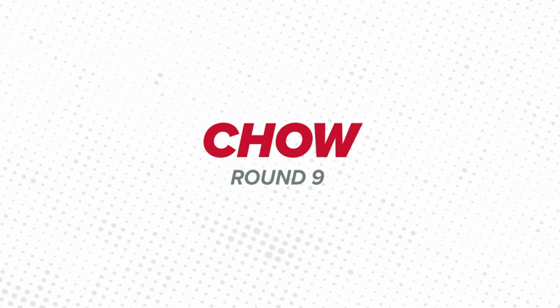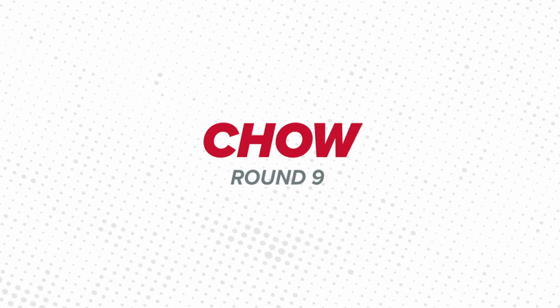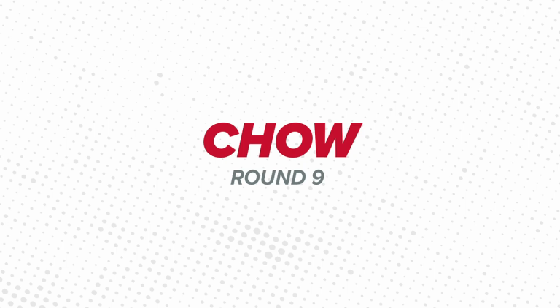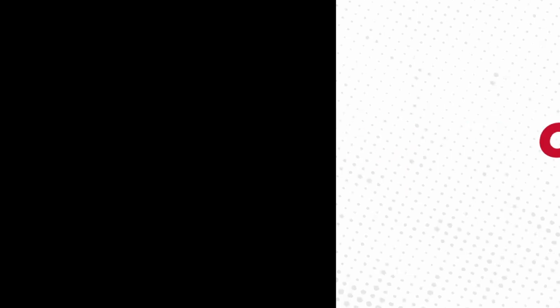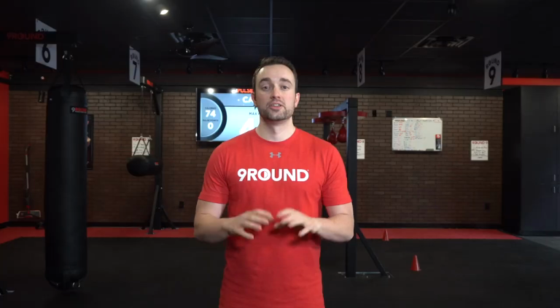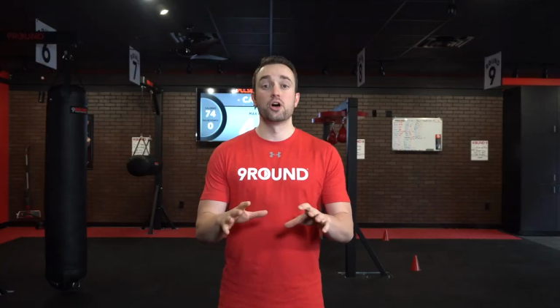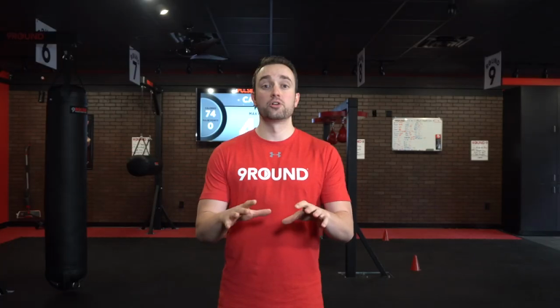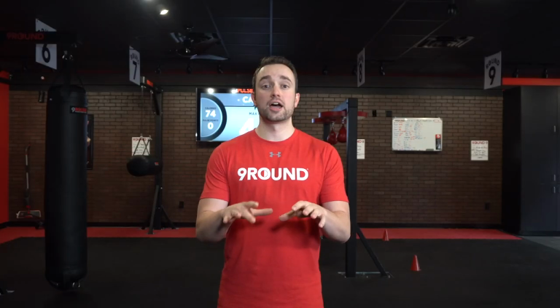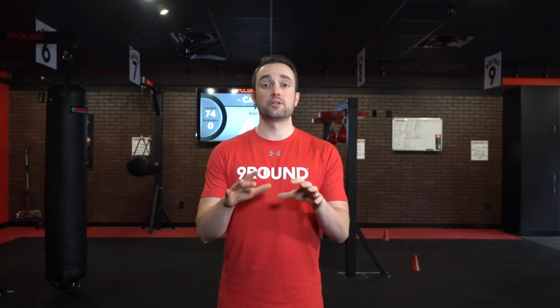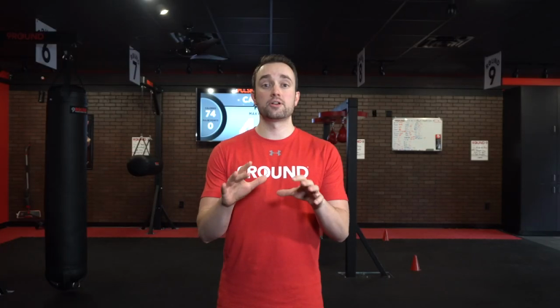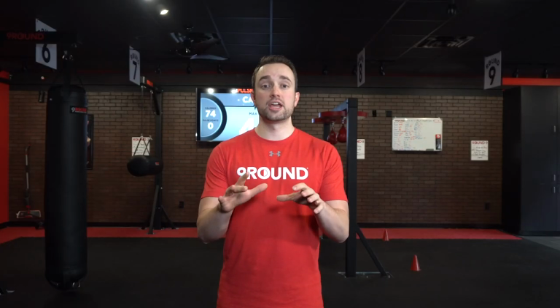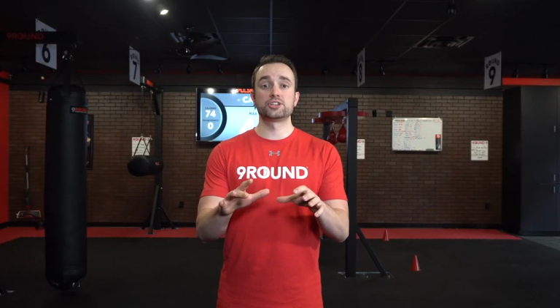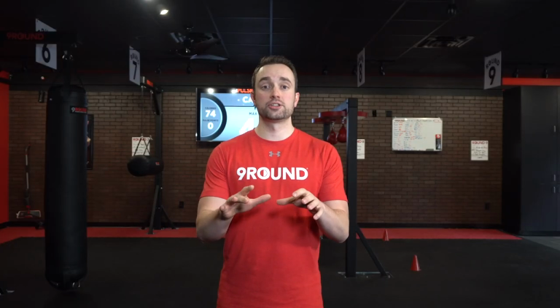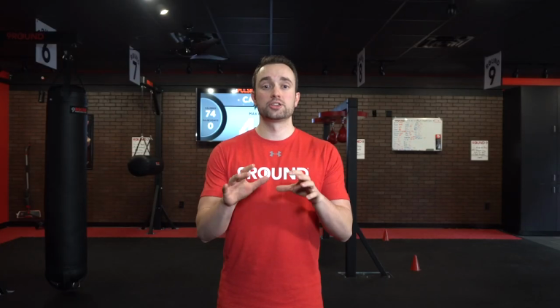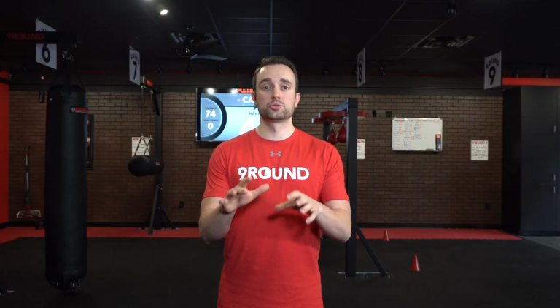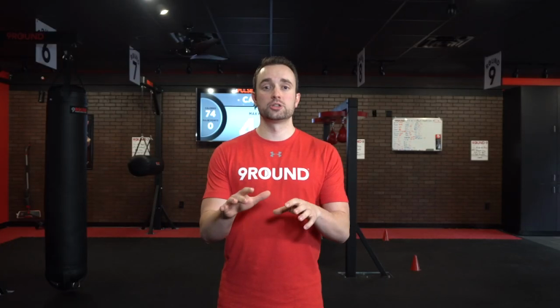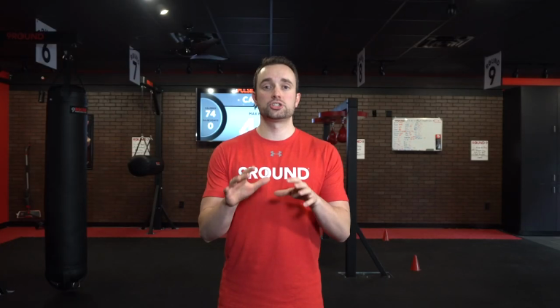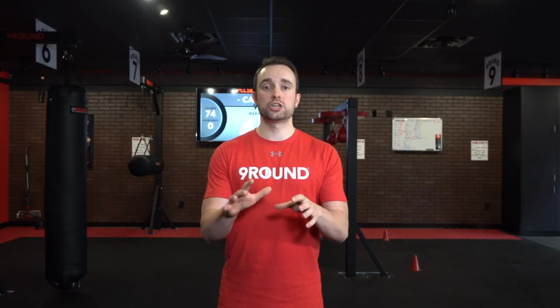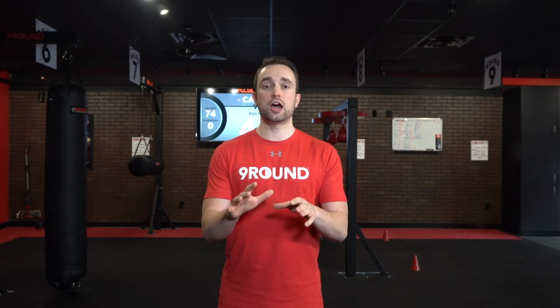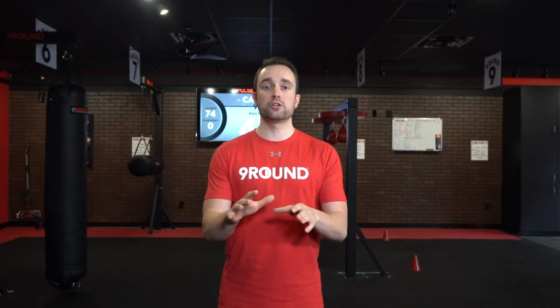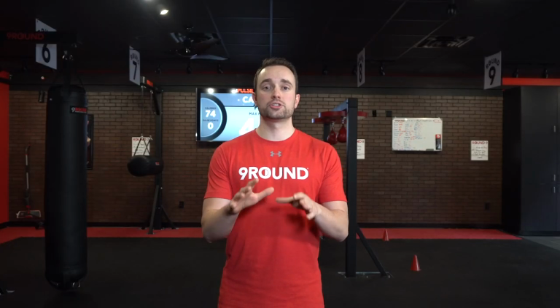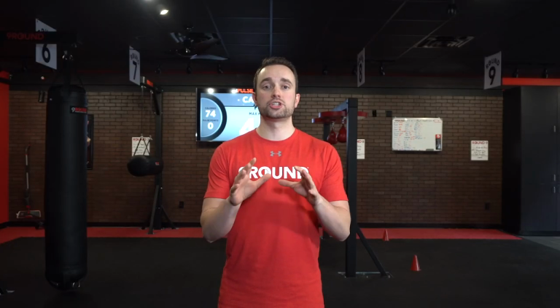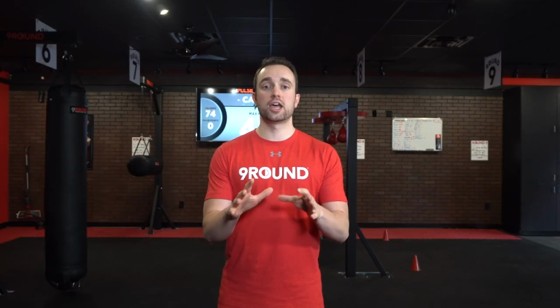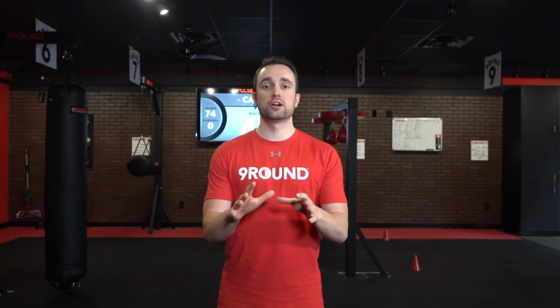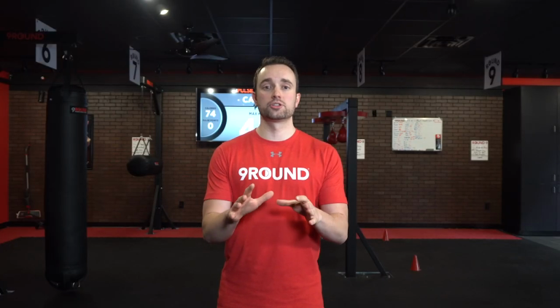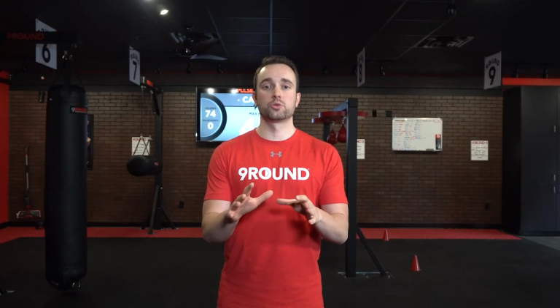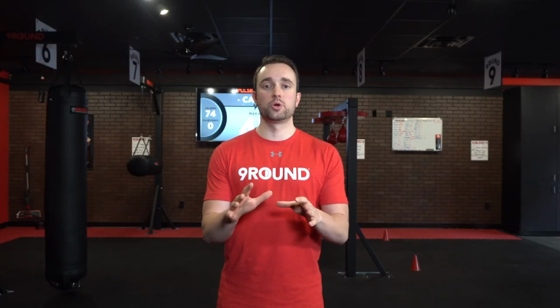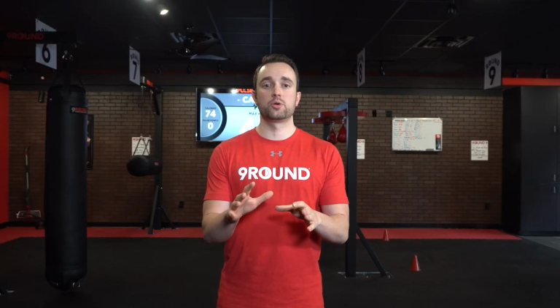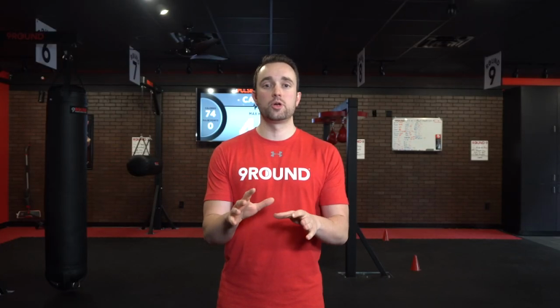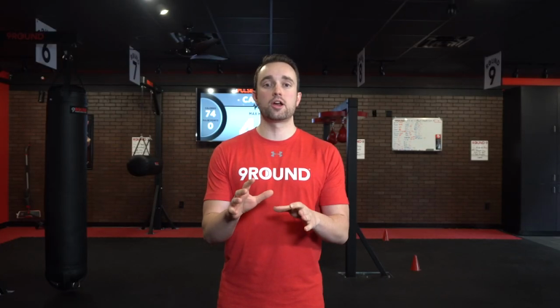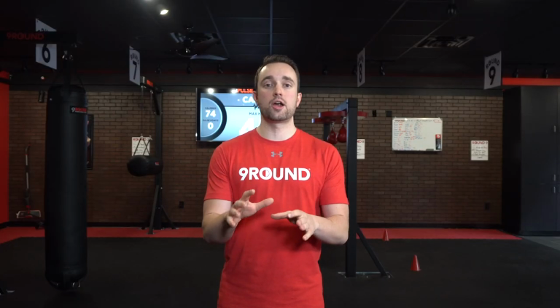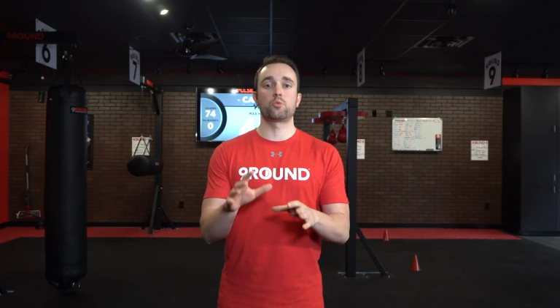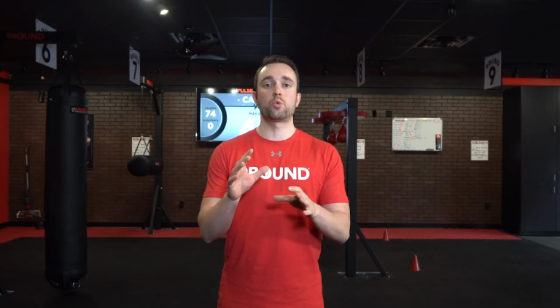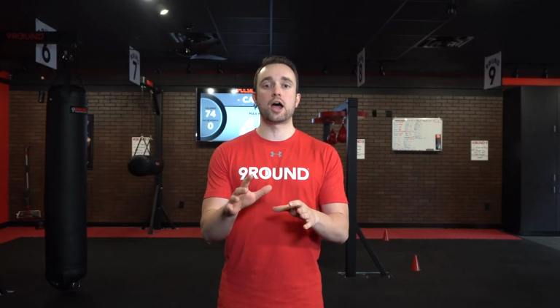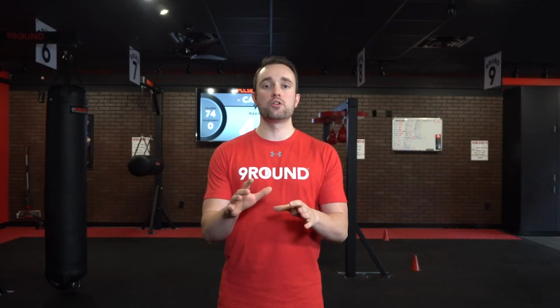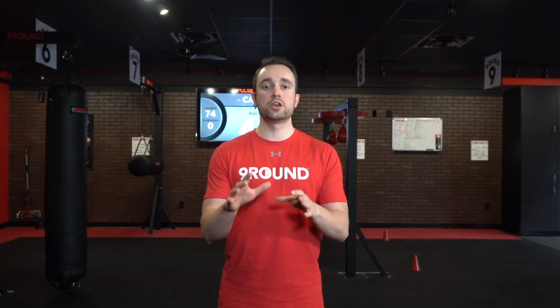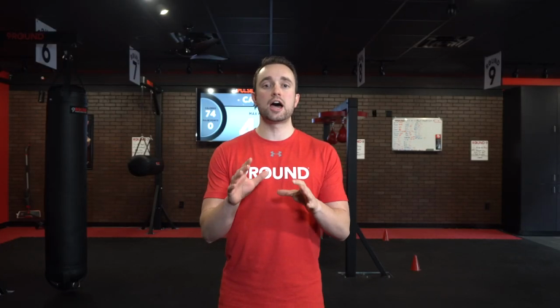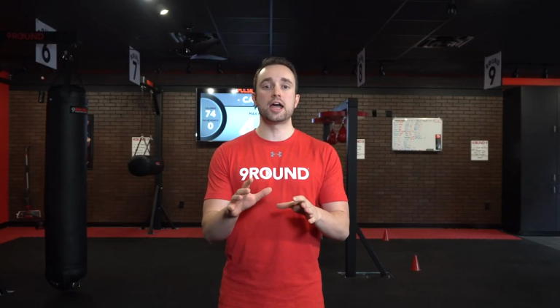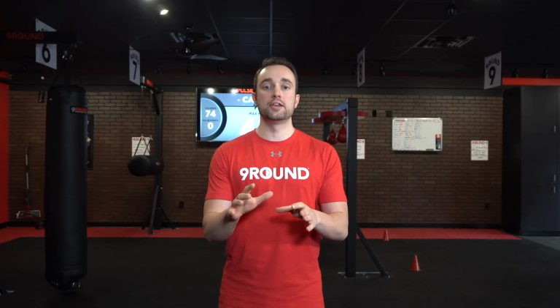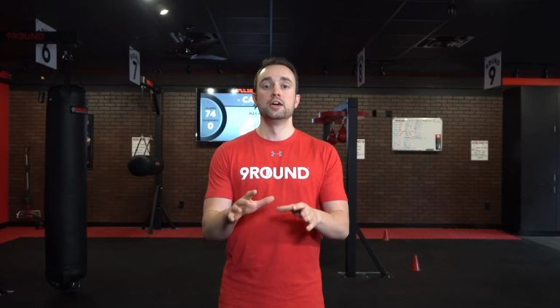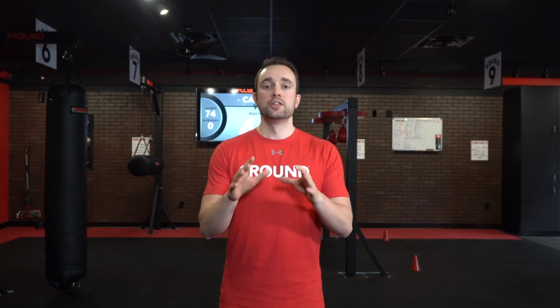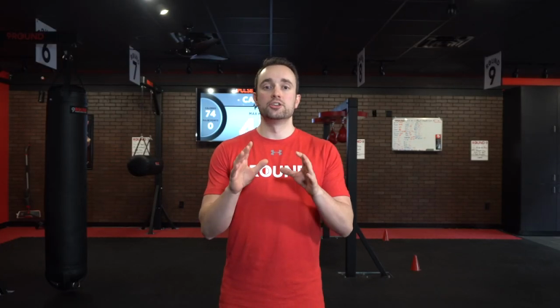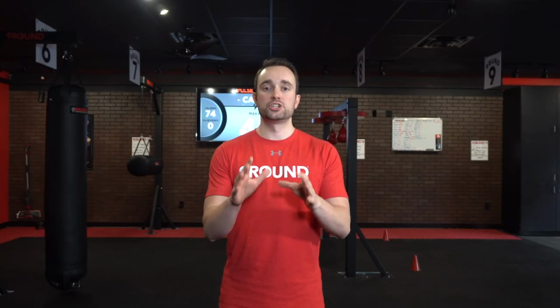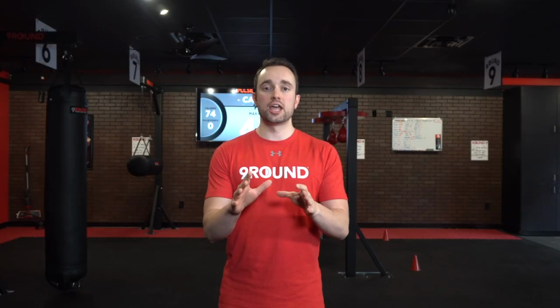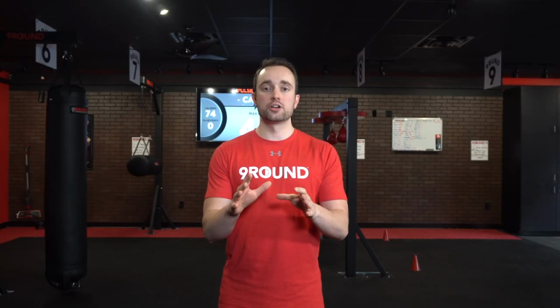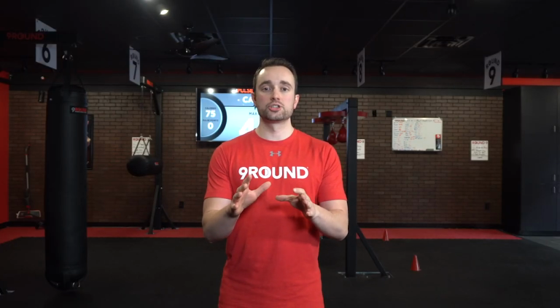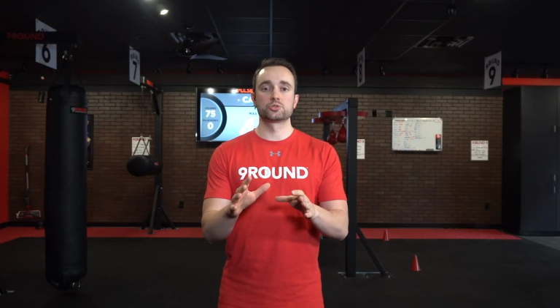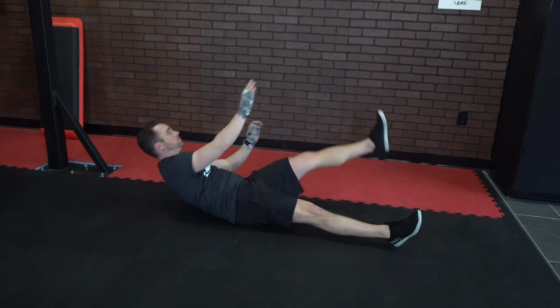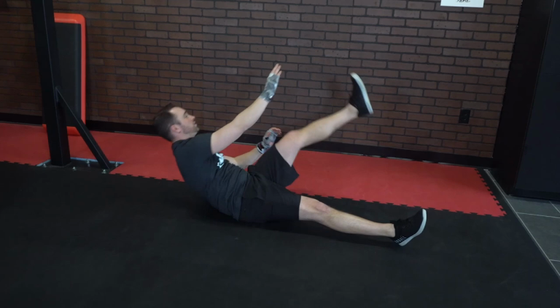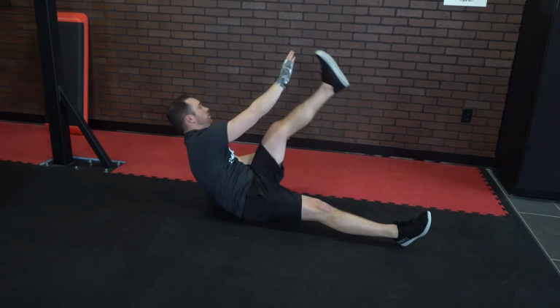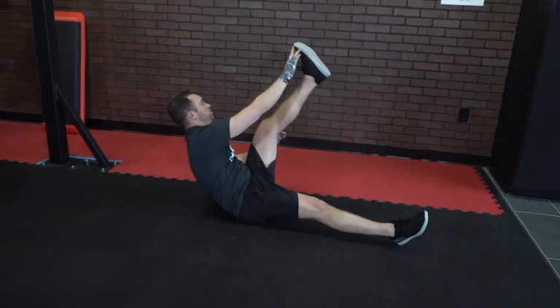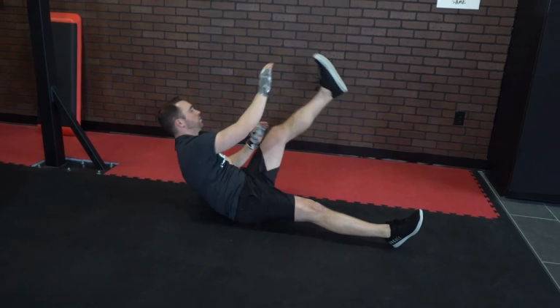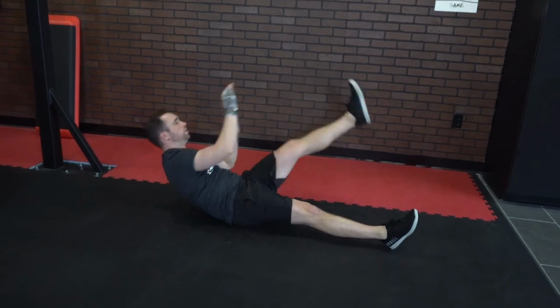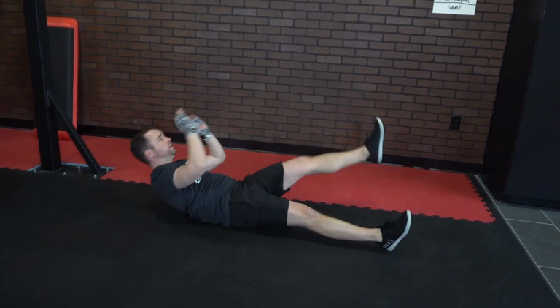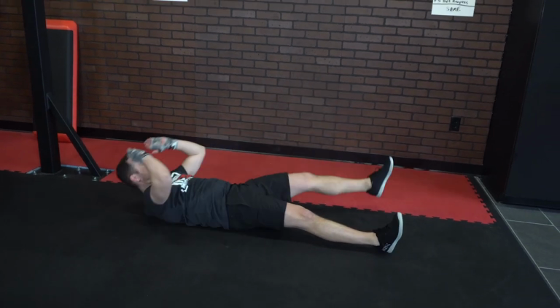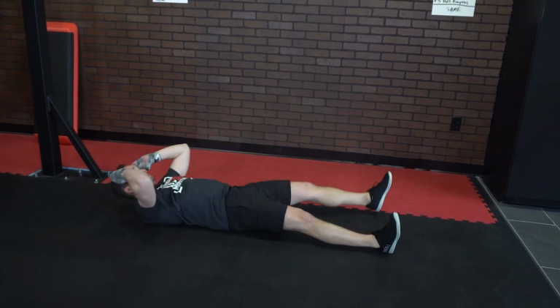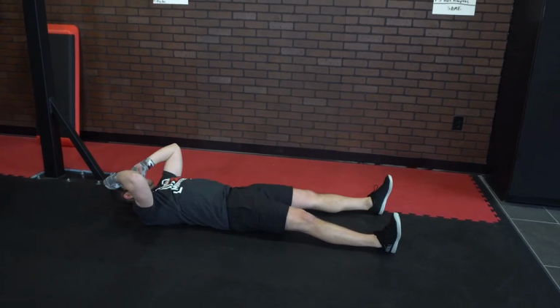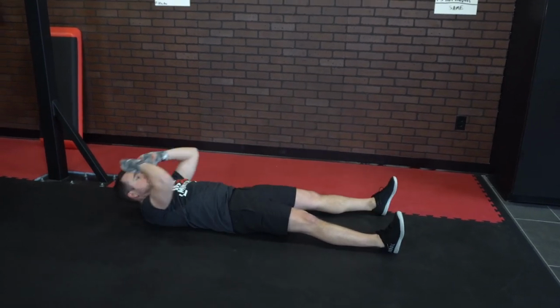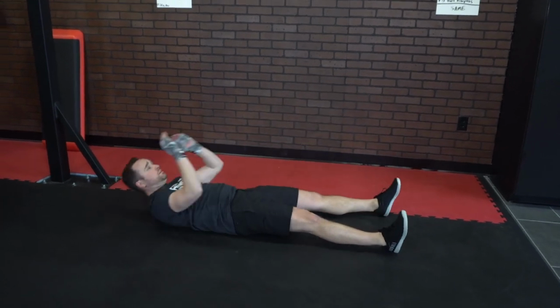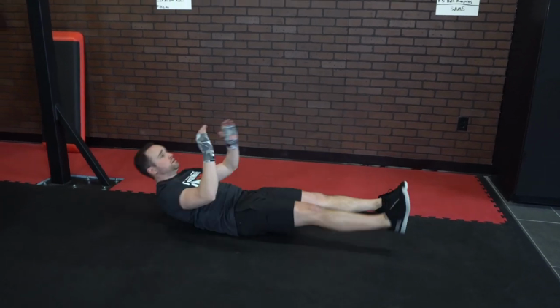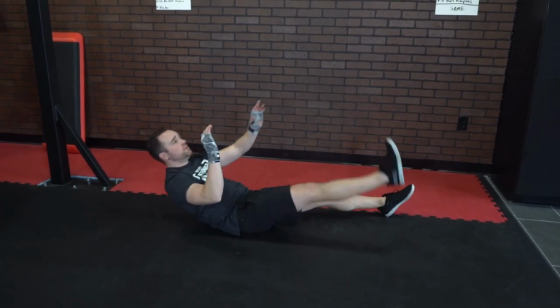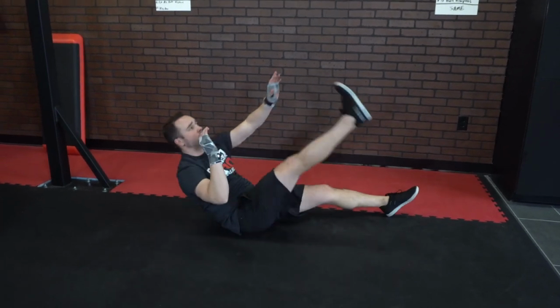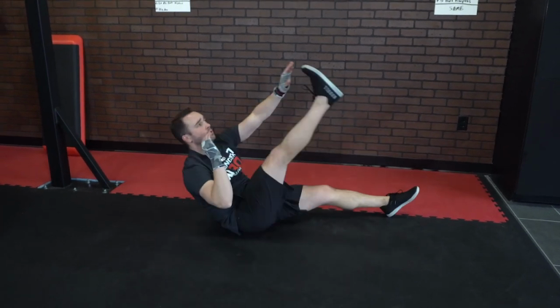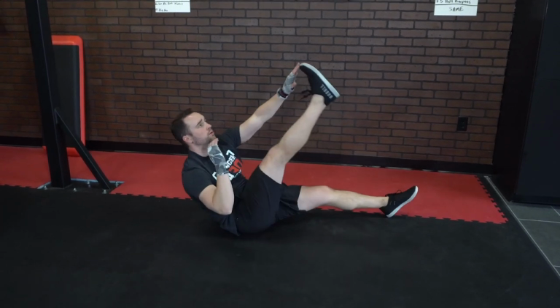Yo, Nine Round Nation. This week's challenge of the week — we are at round nine. The challenge this week is opposite hand-to-foot reach.